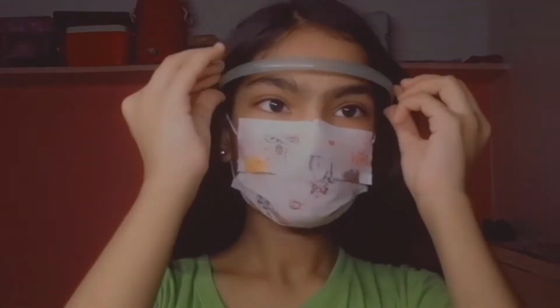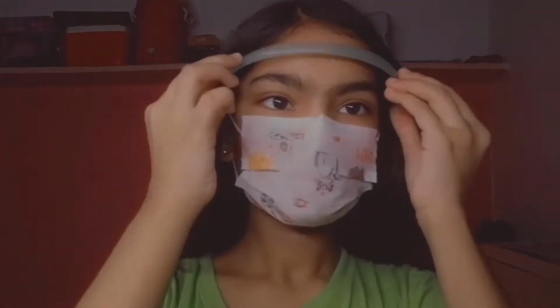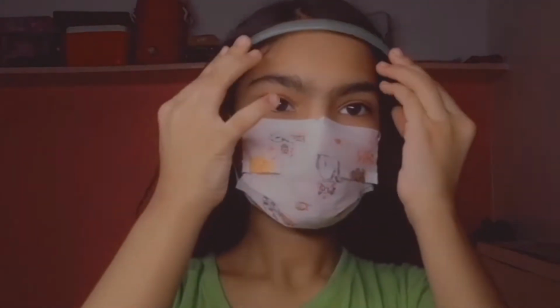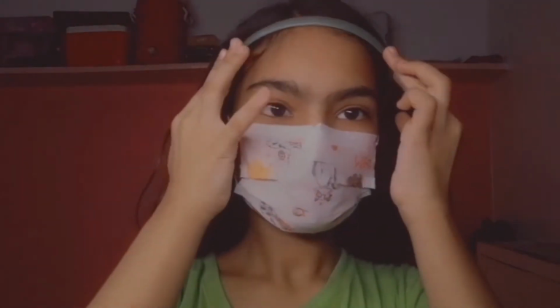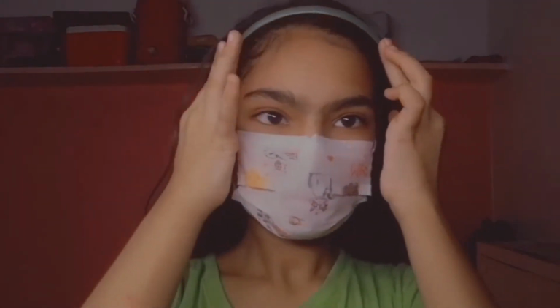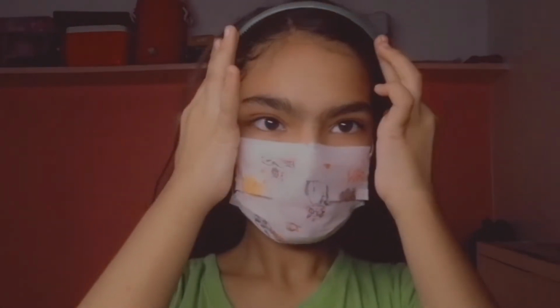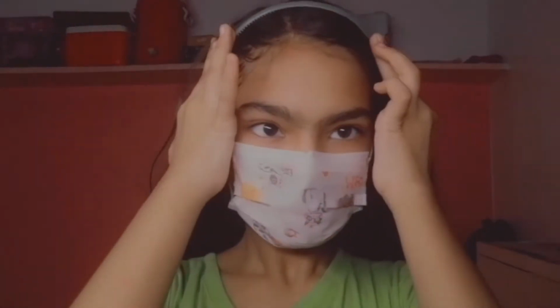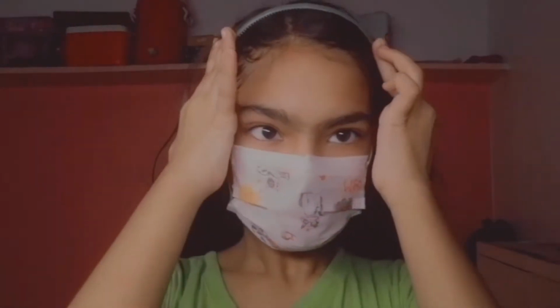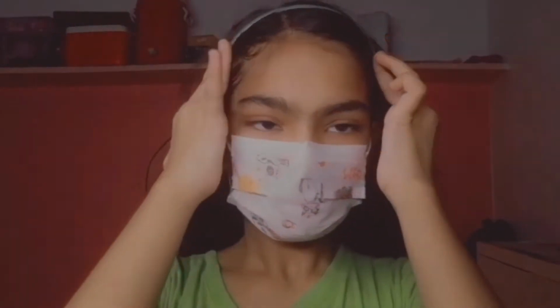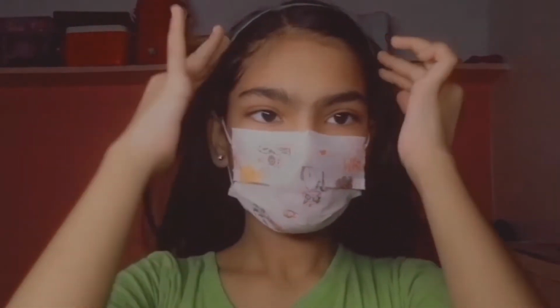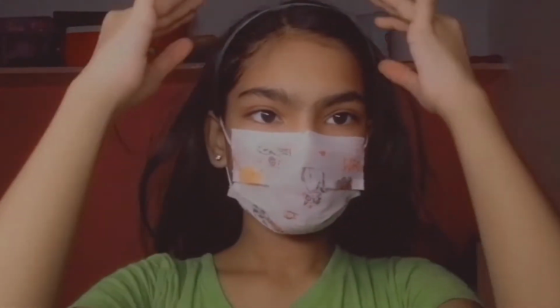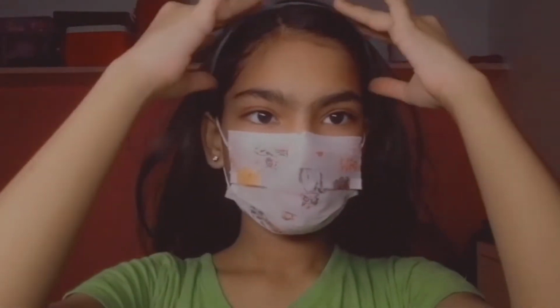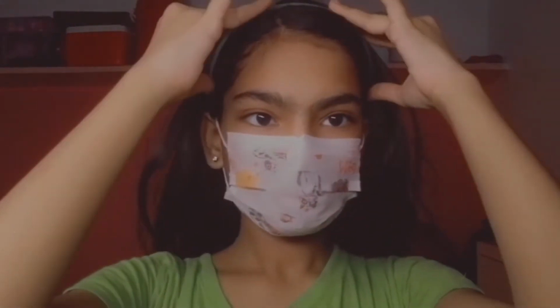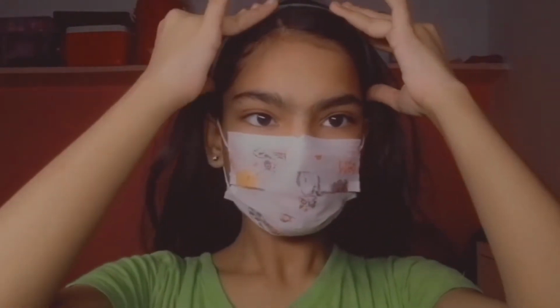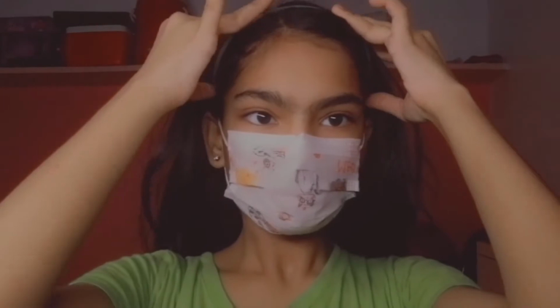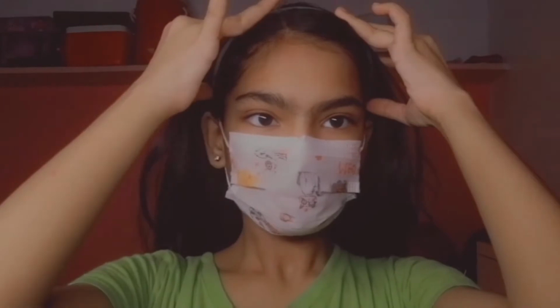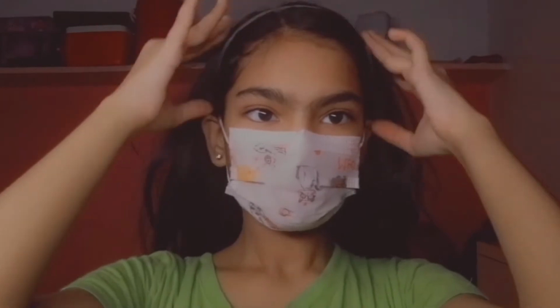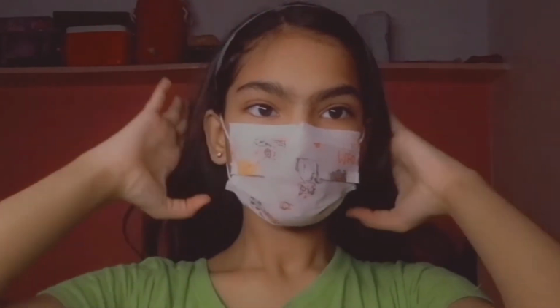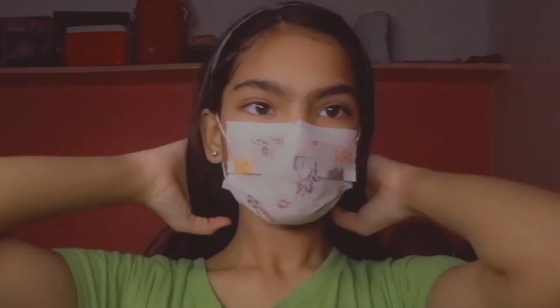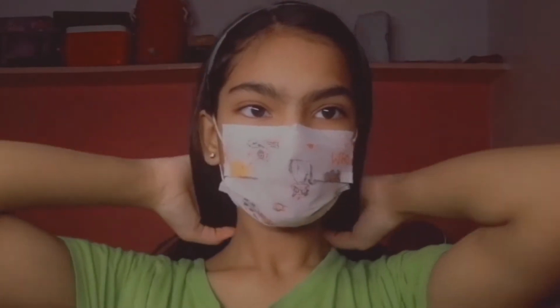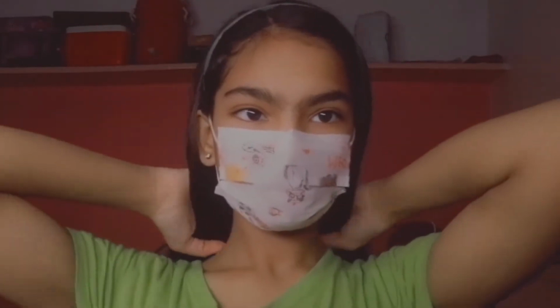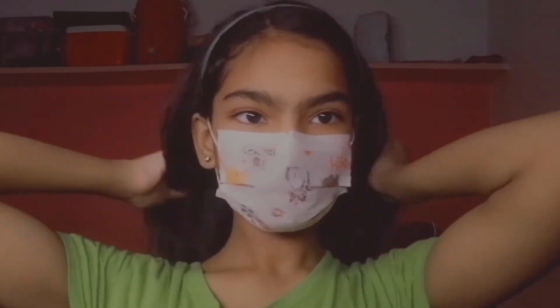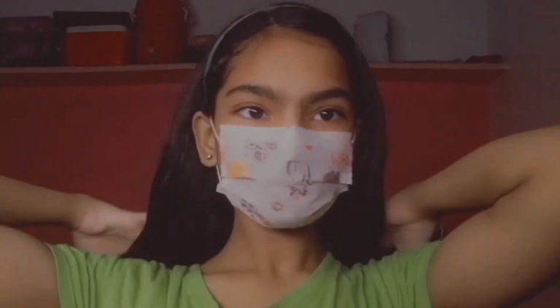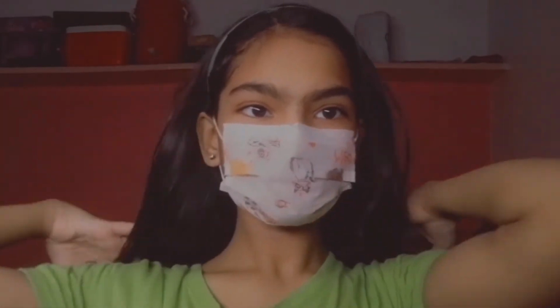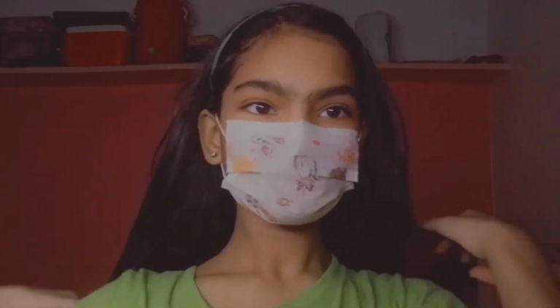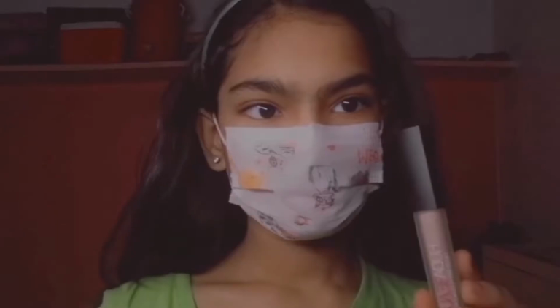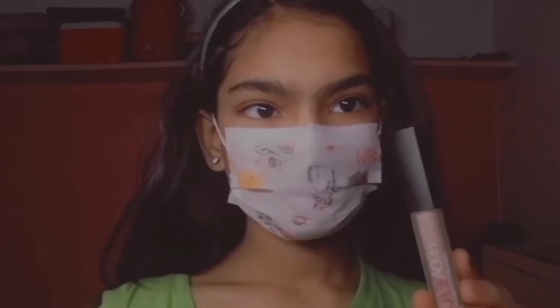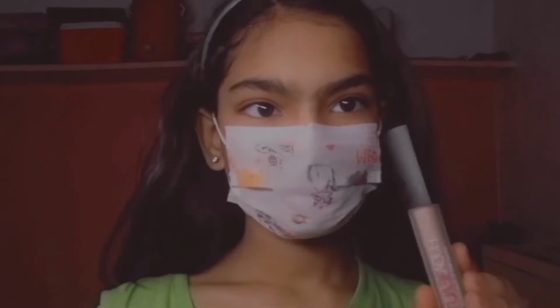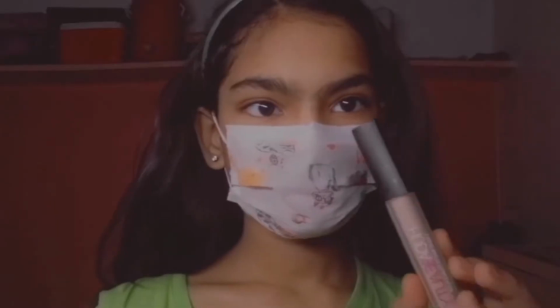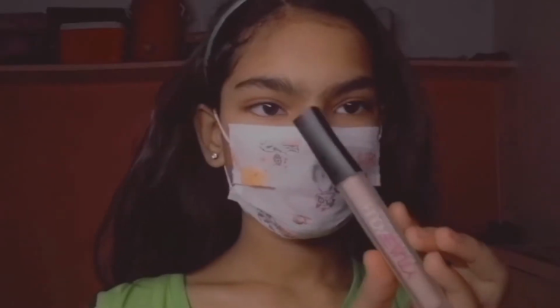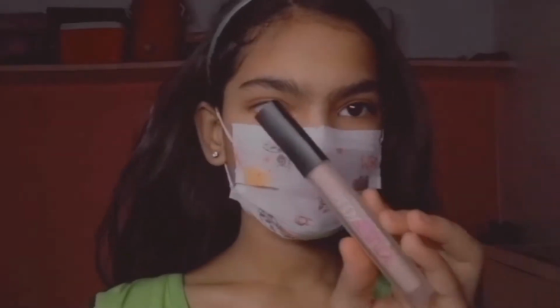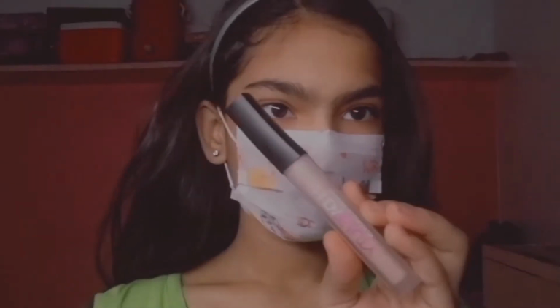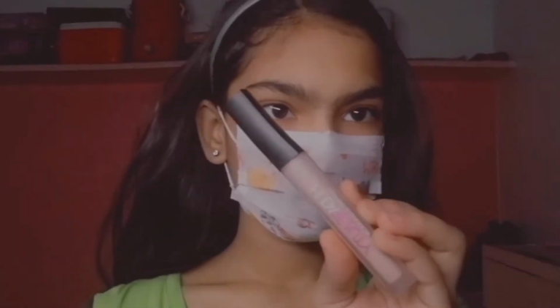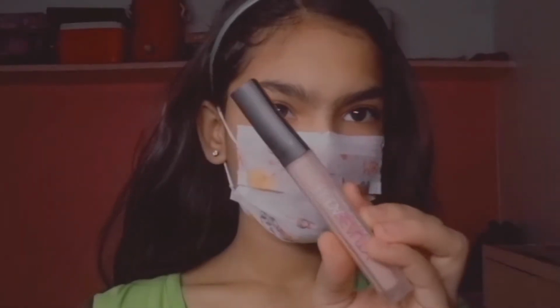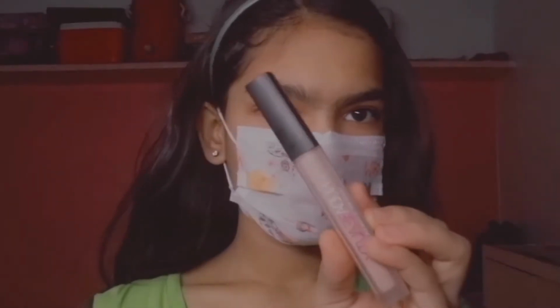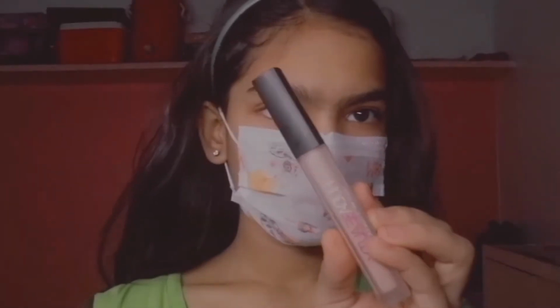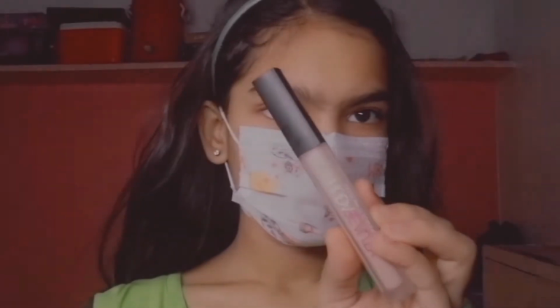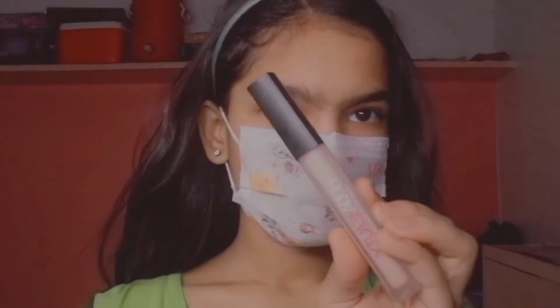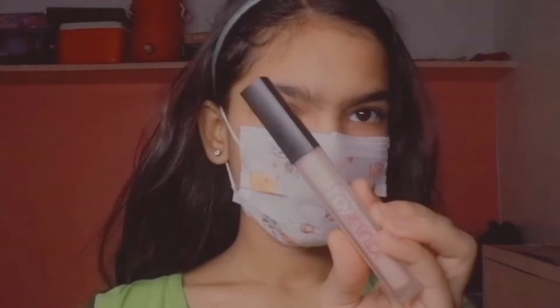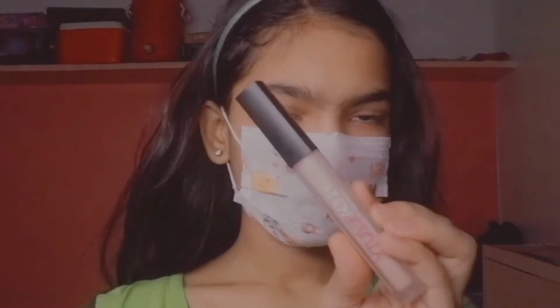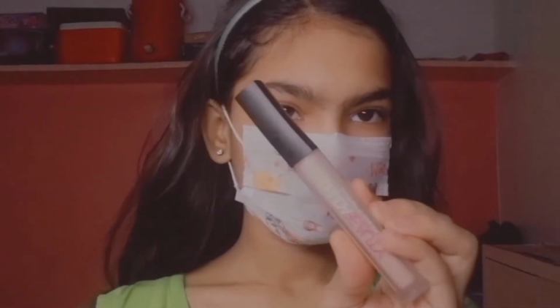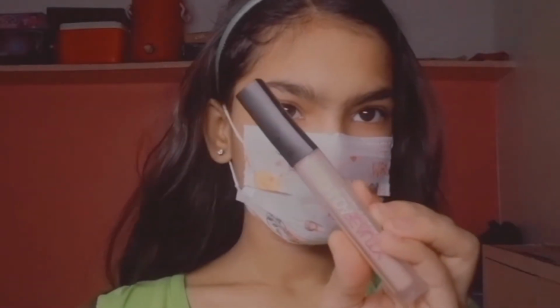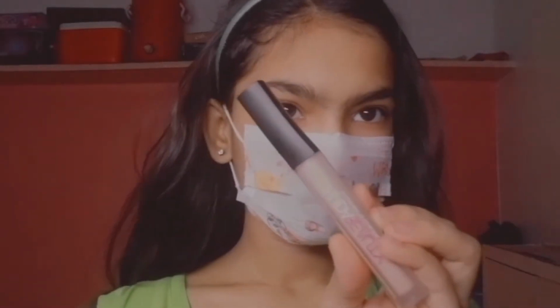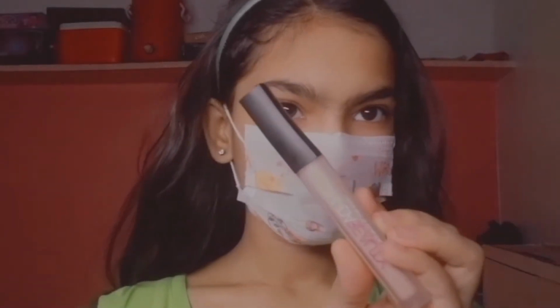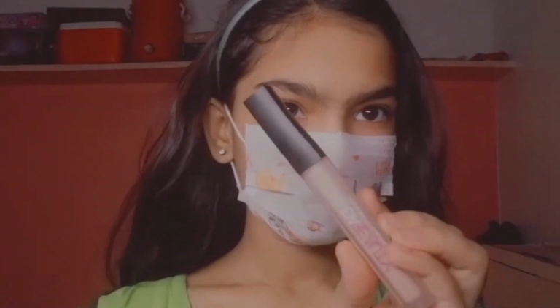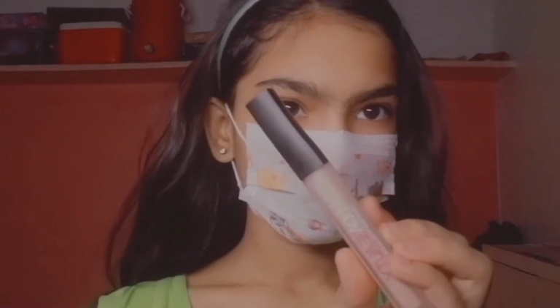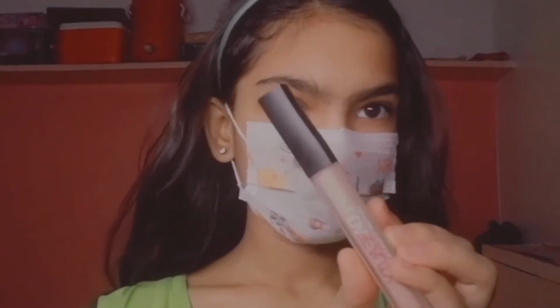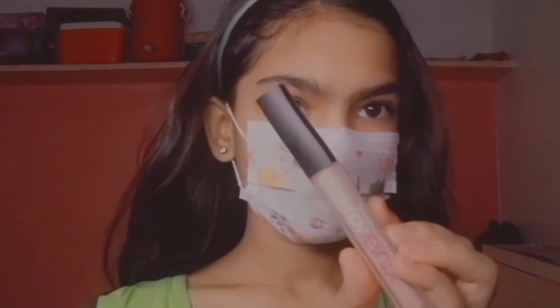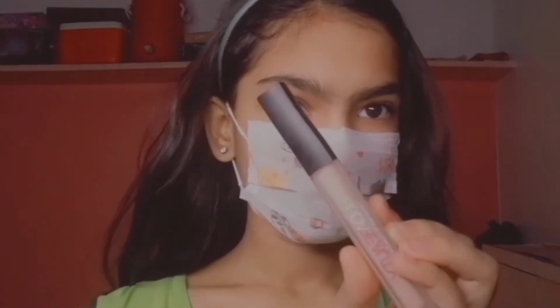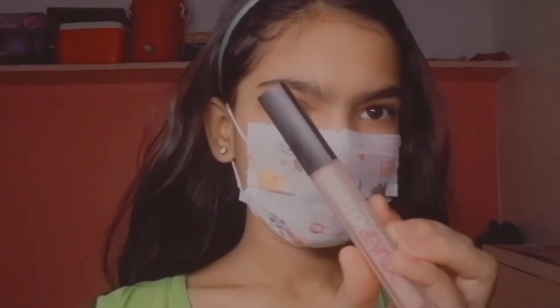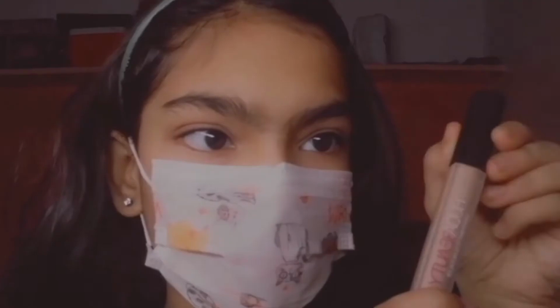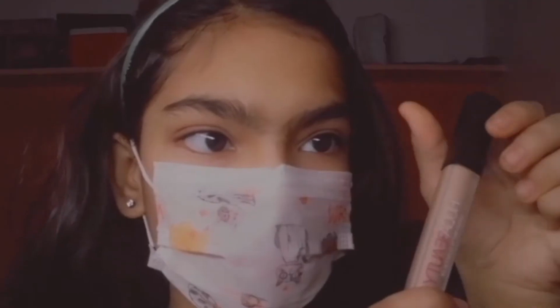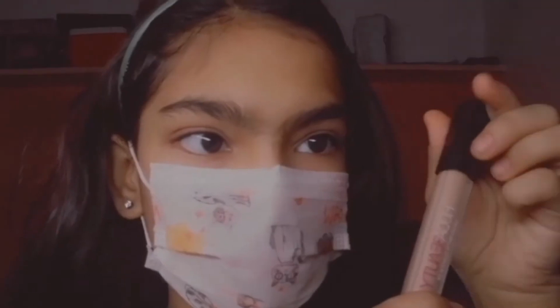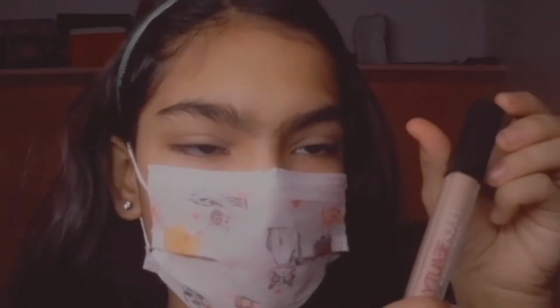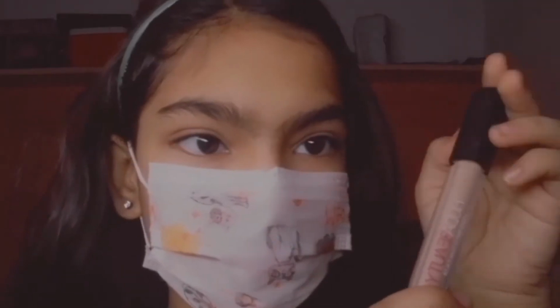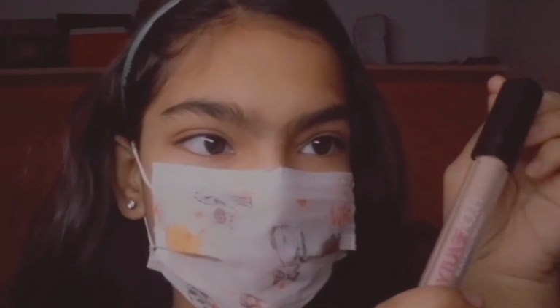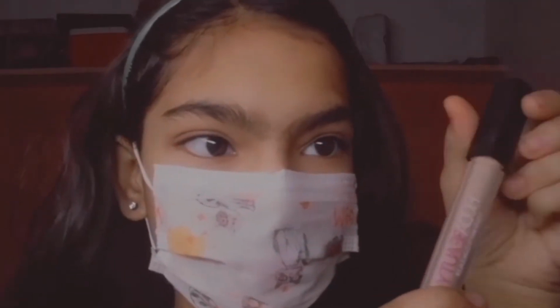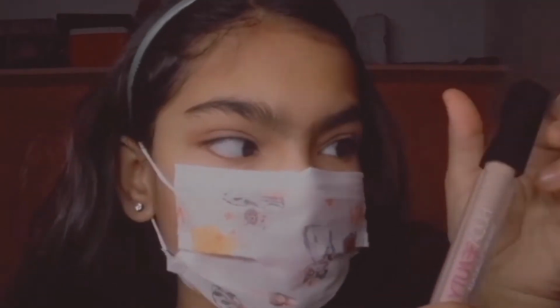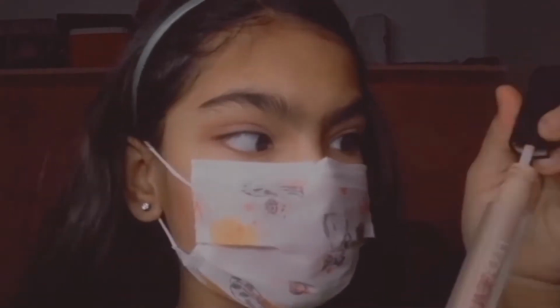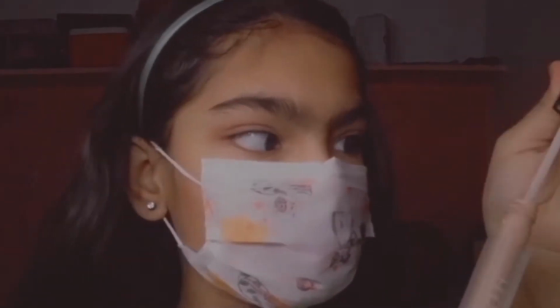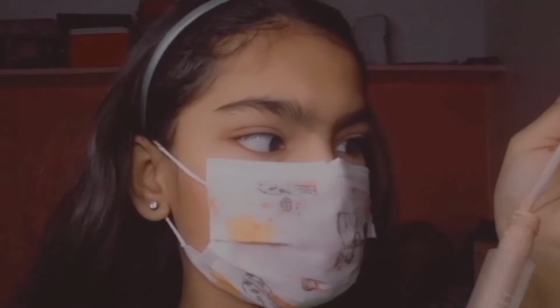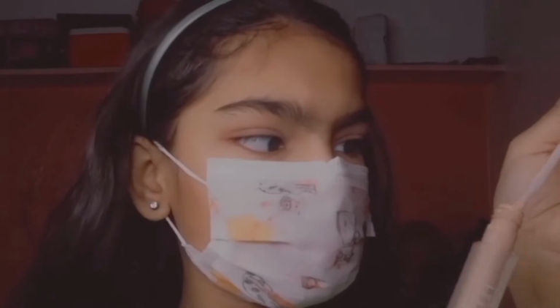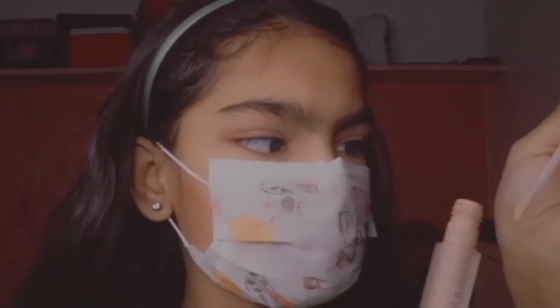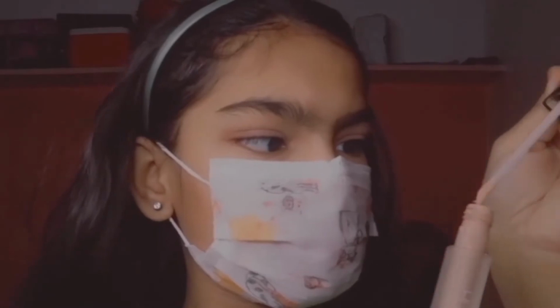First, I'm gonna wear a hairband so my hair won't come on my face. The first product I'm gonna apply is concealer on my eyelids.